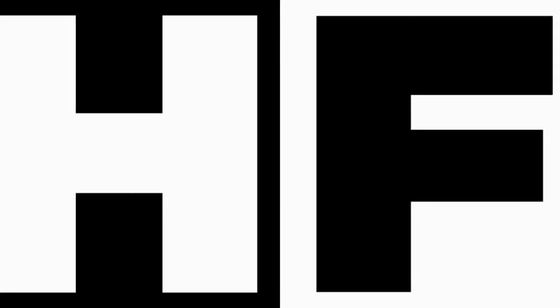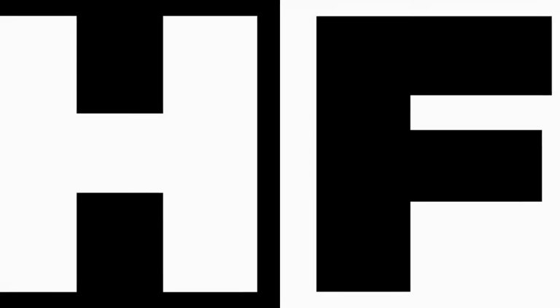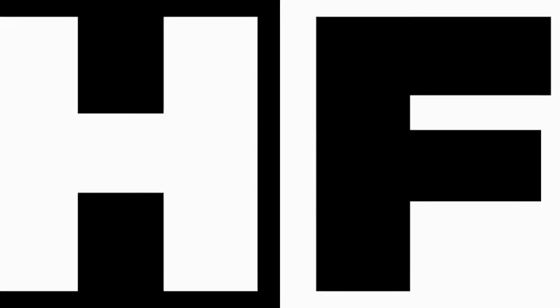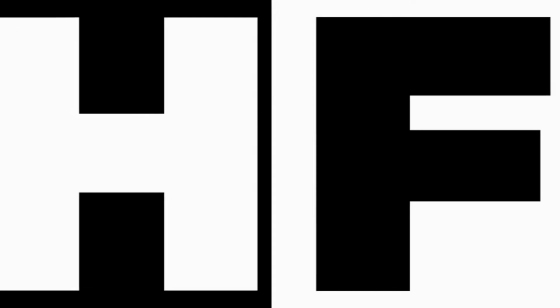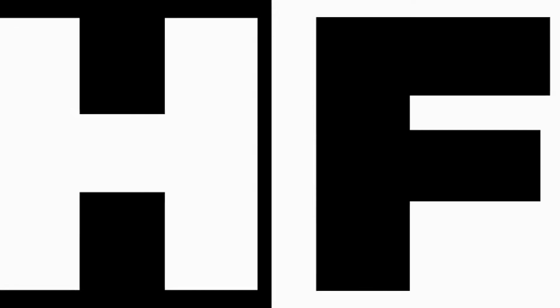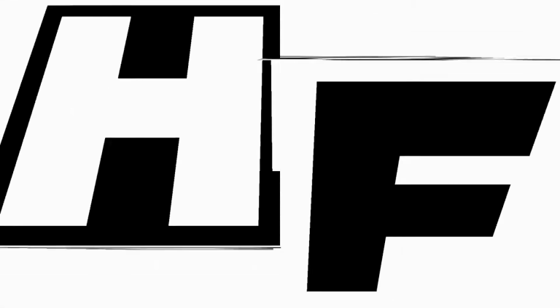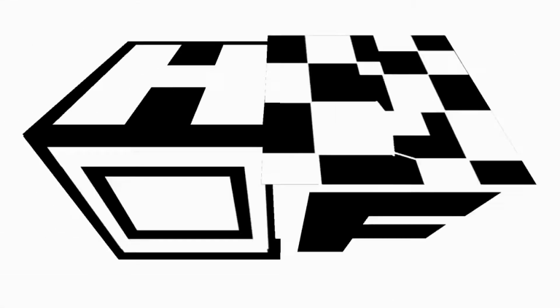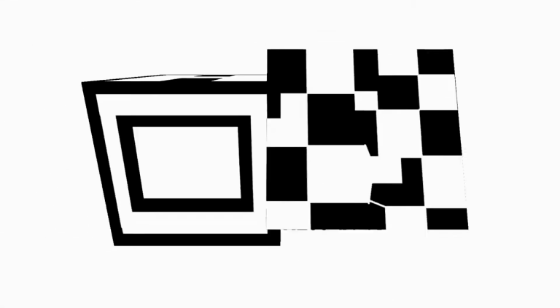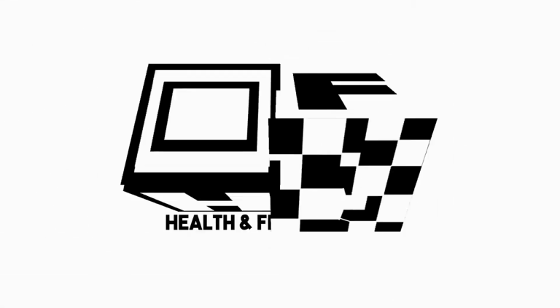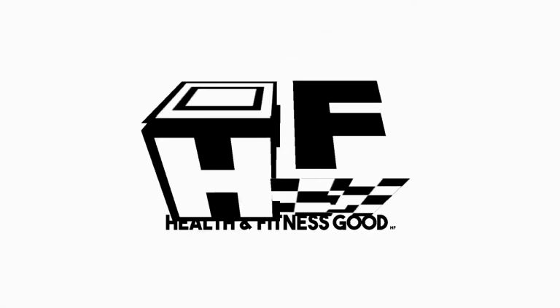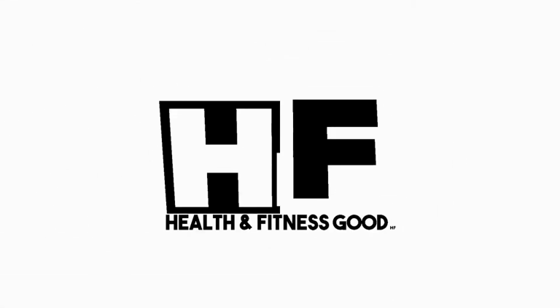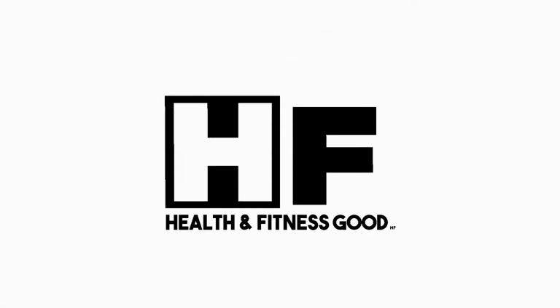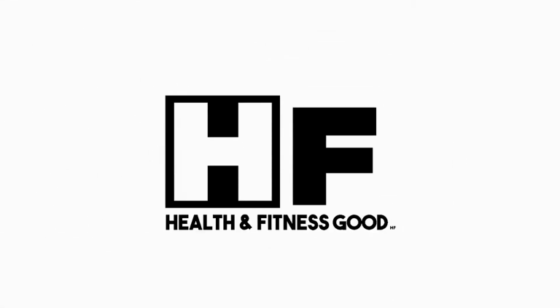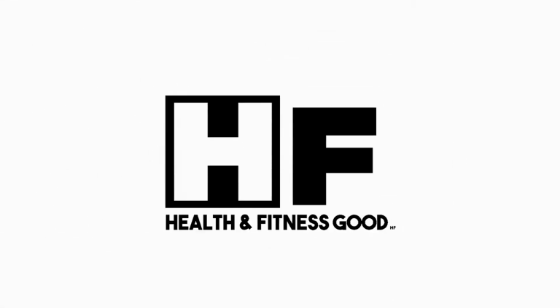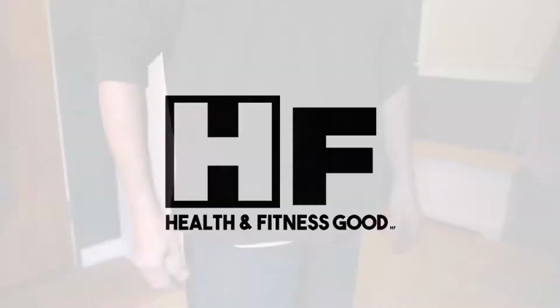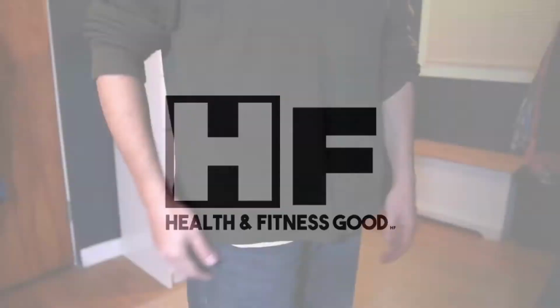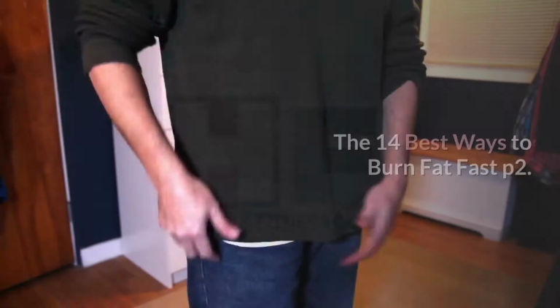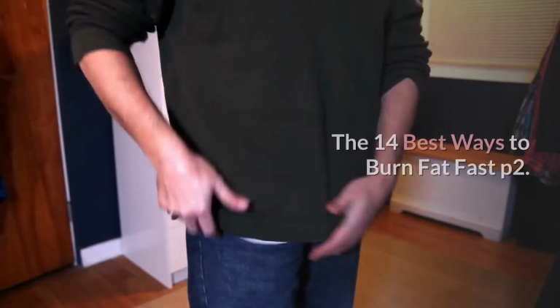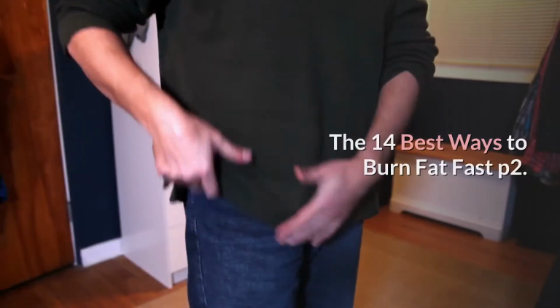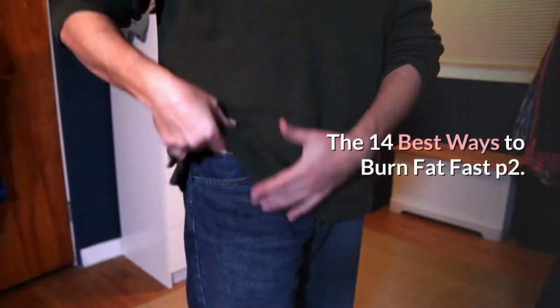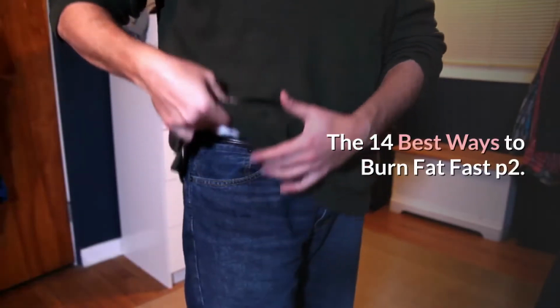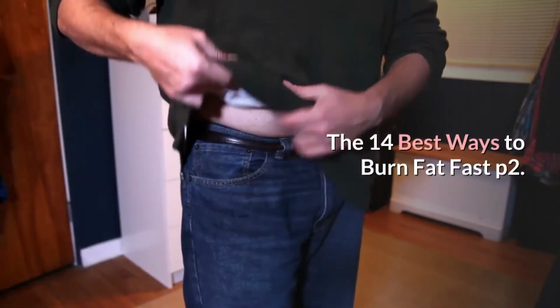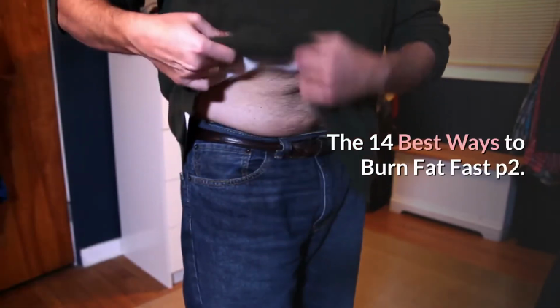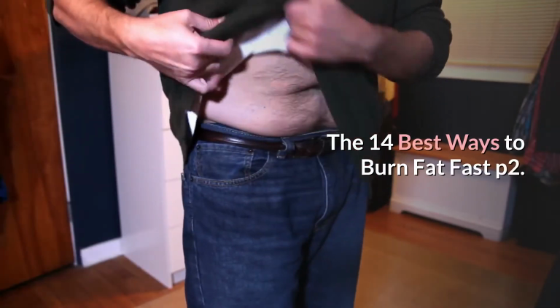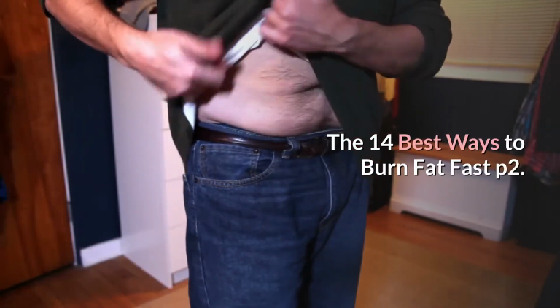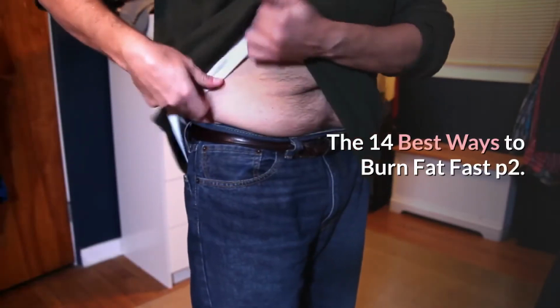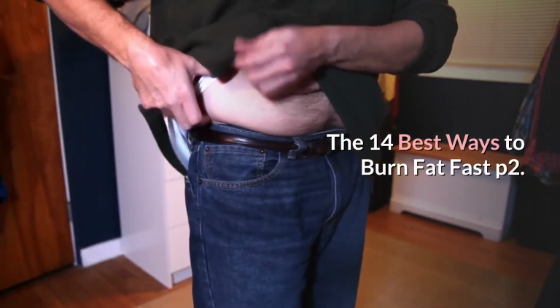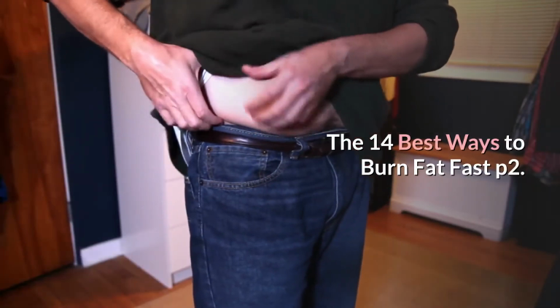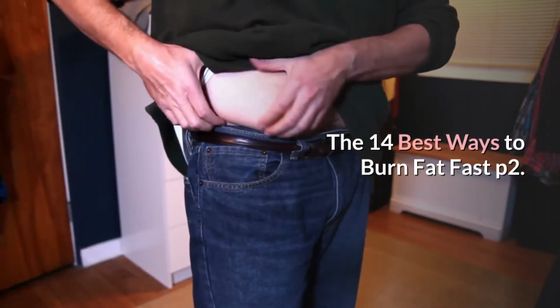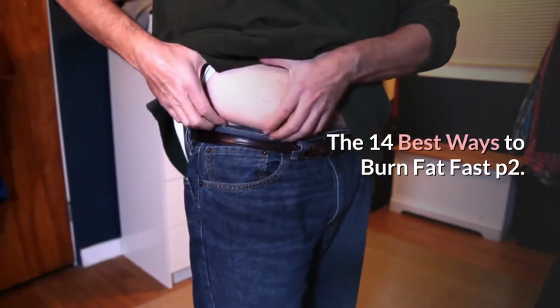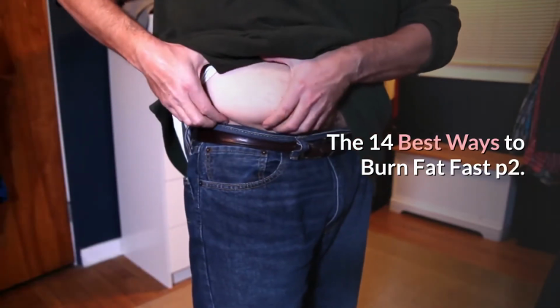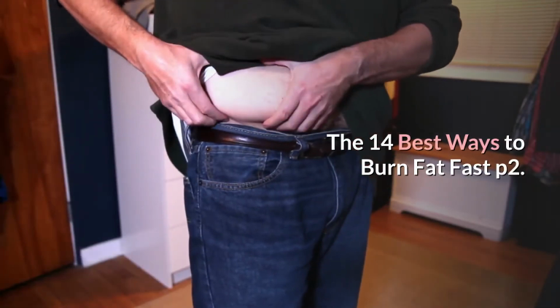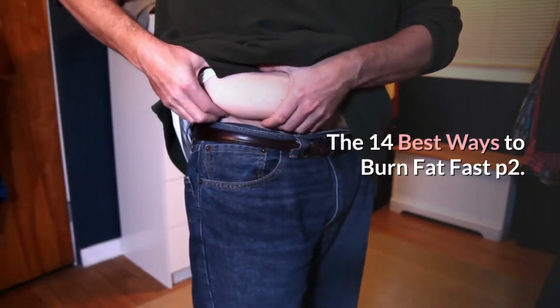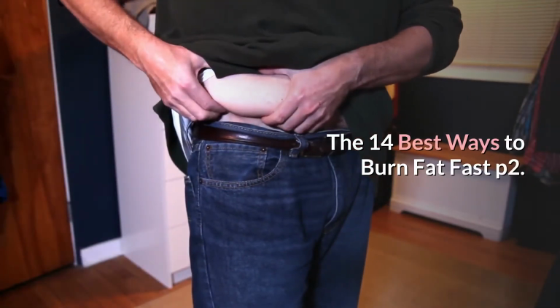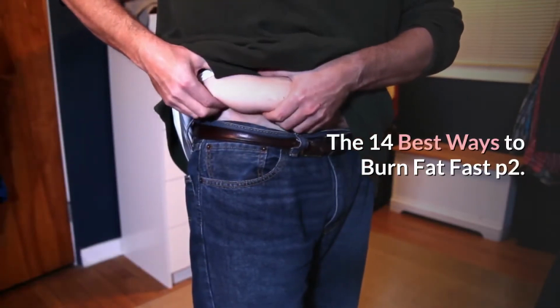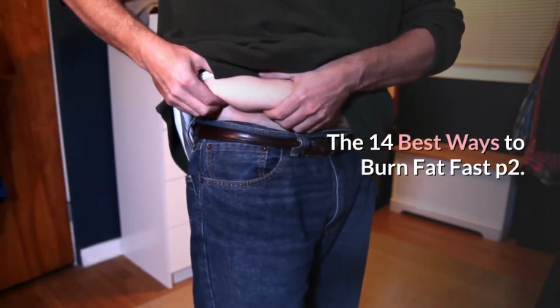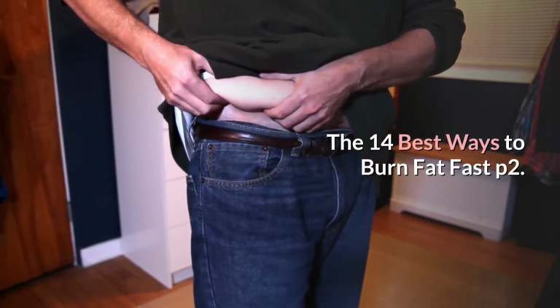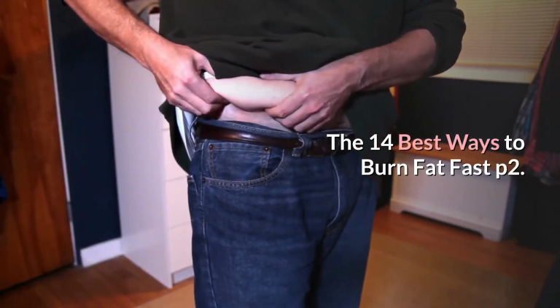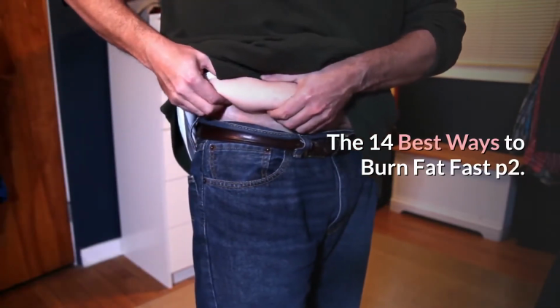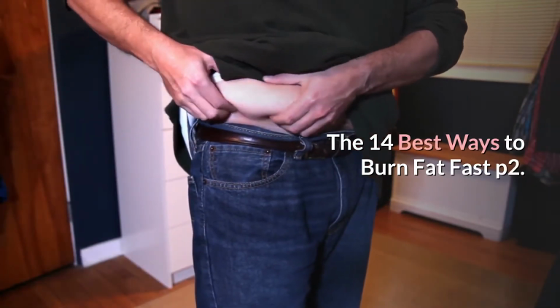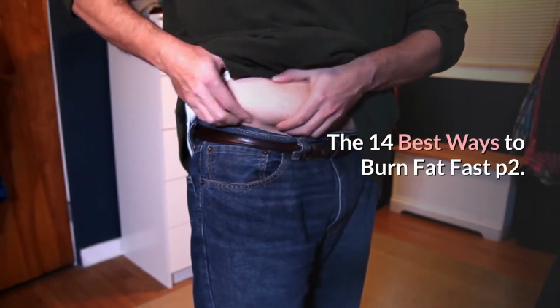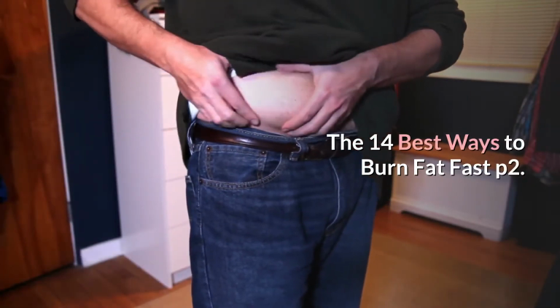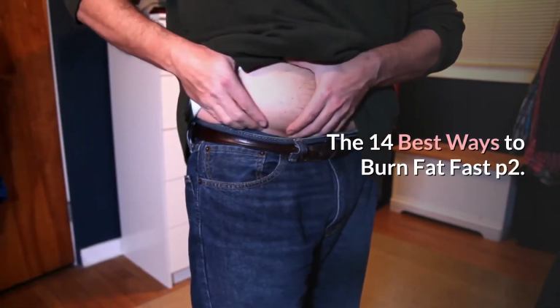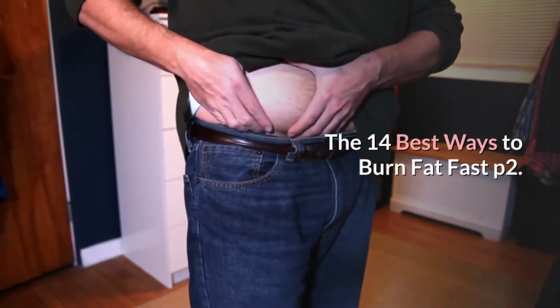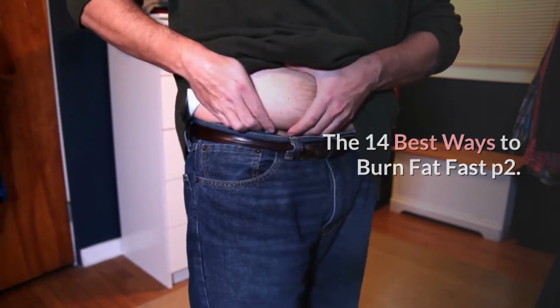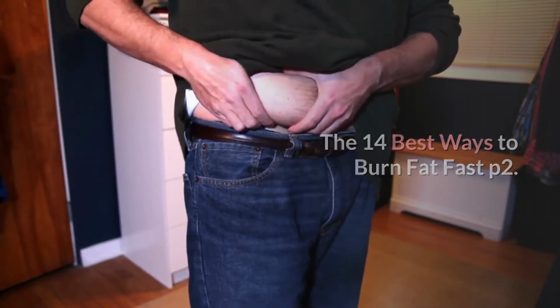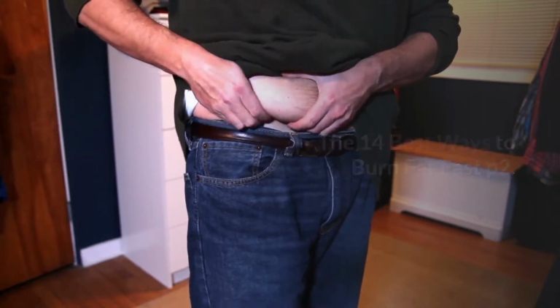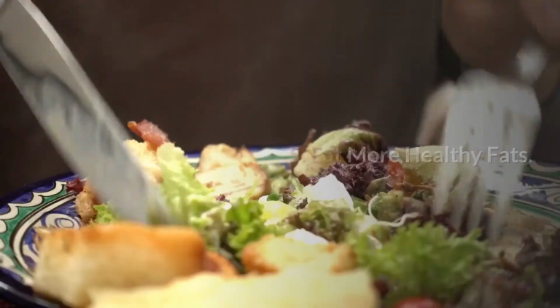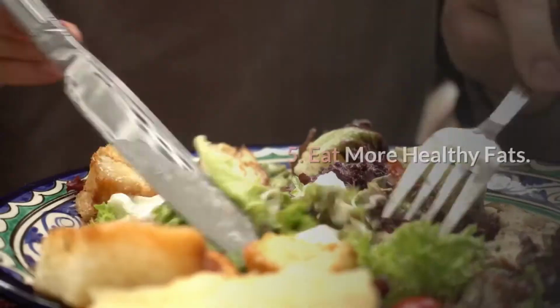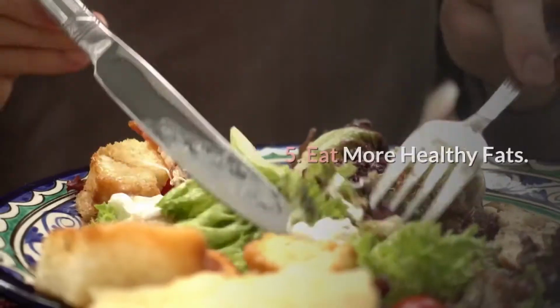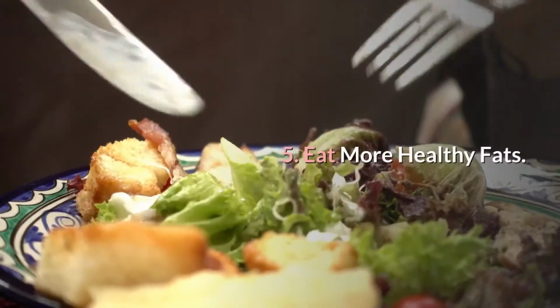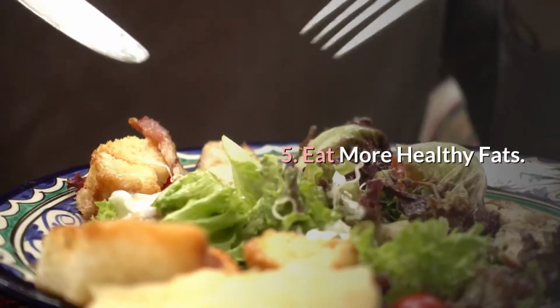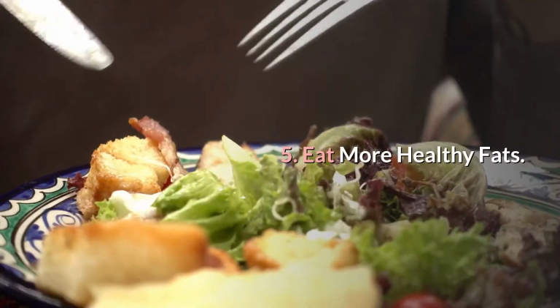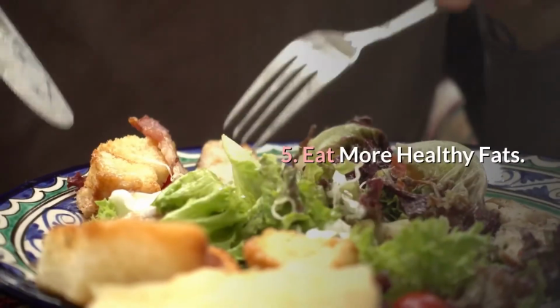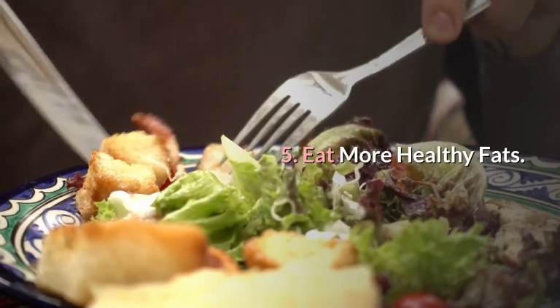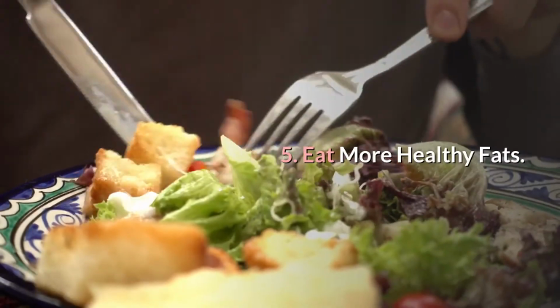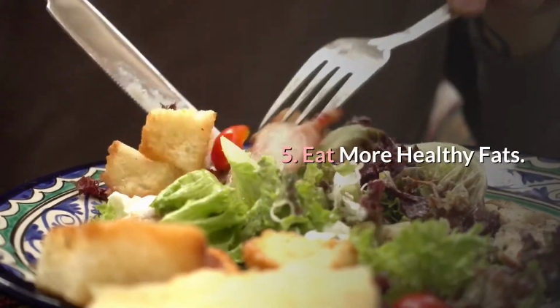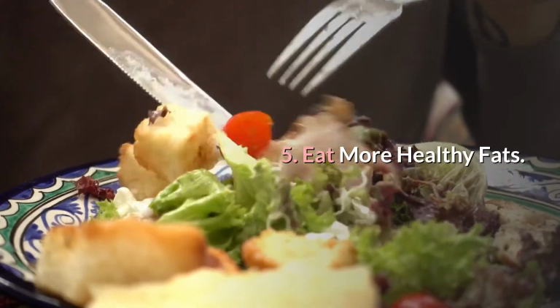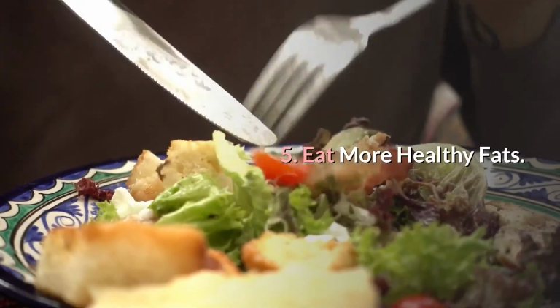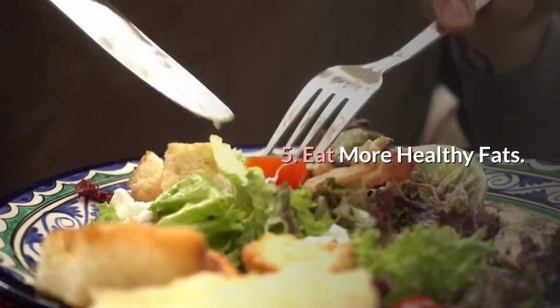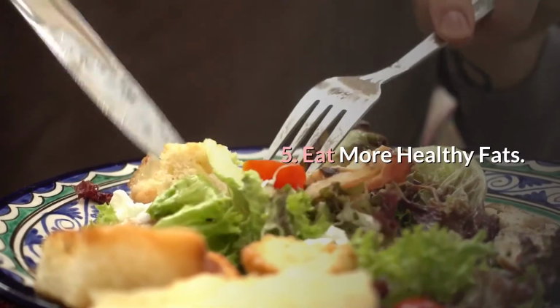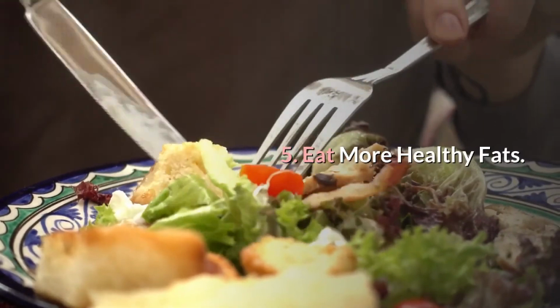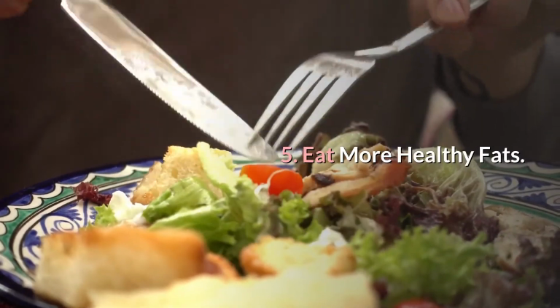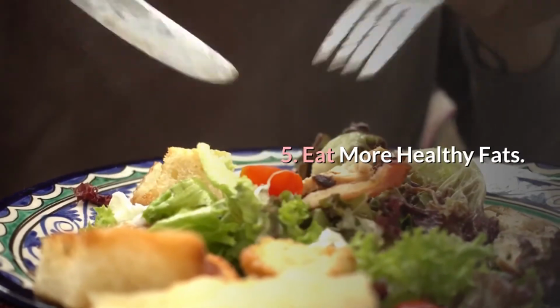Health and Fitness. The 14 Best Ways to Burn Fat Fast, Part 2. Tip 5: Eat More Healthy Fats.